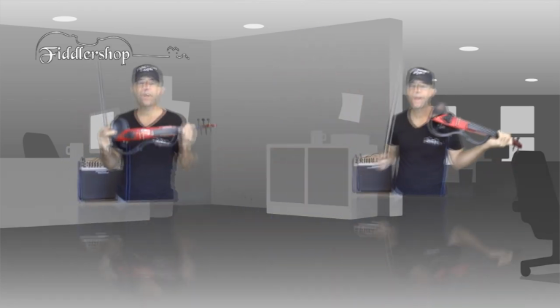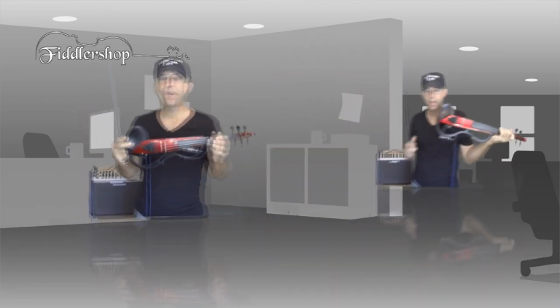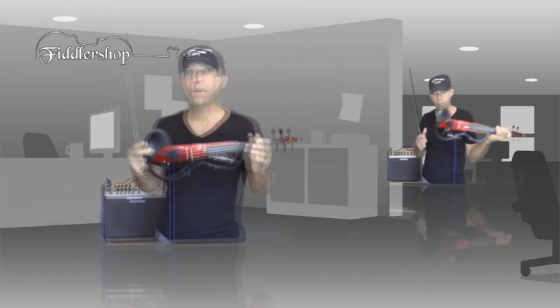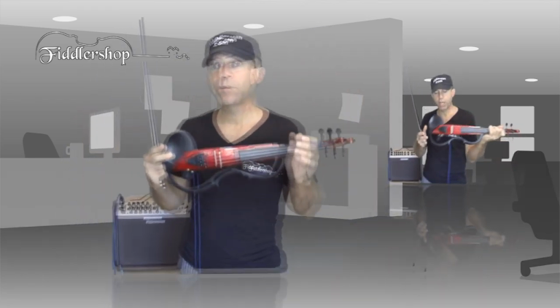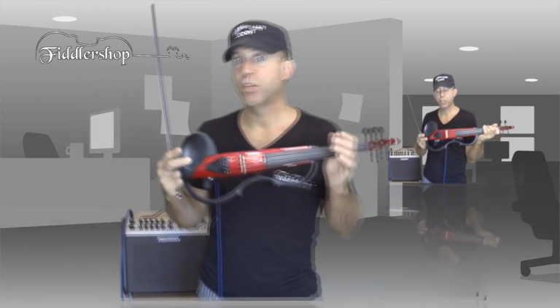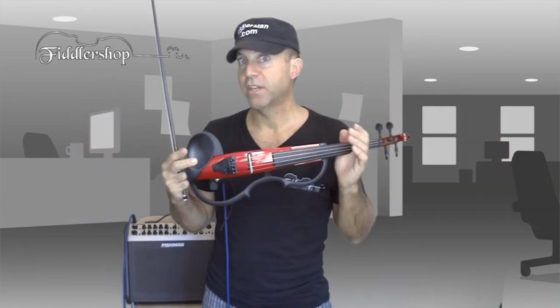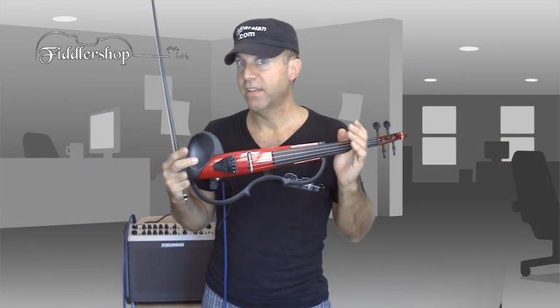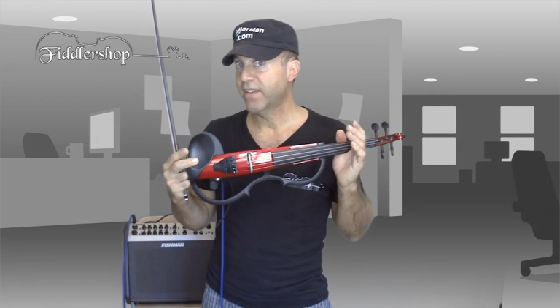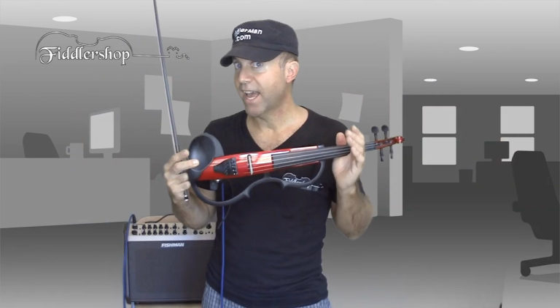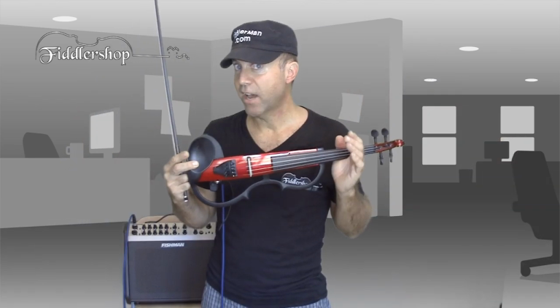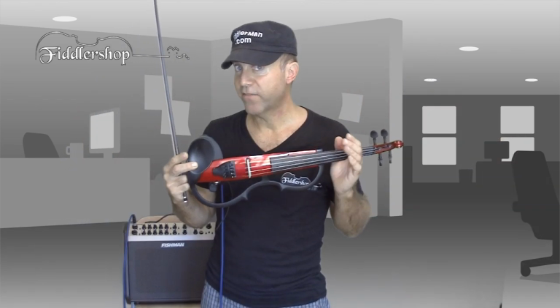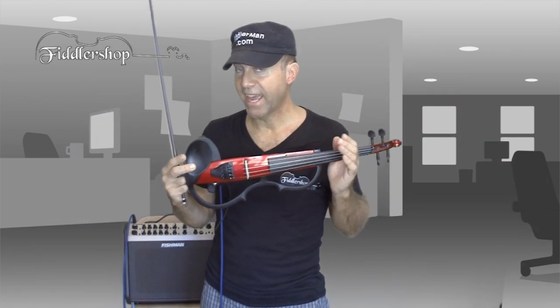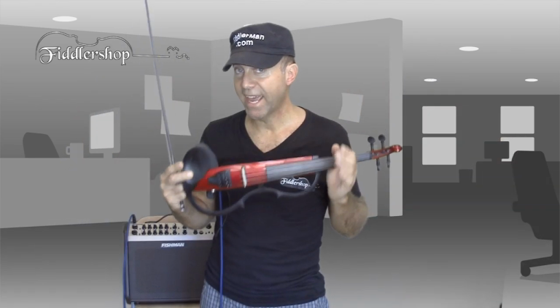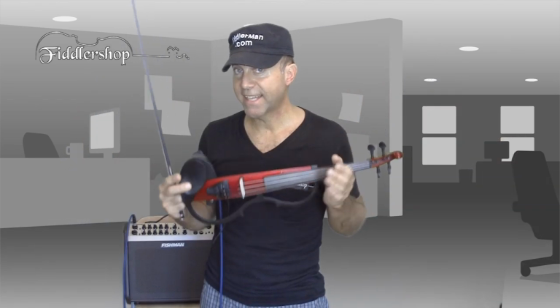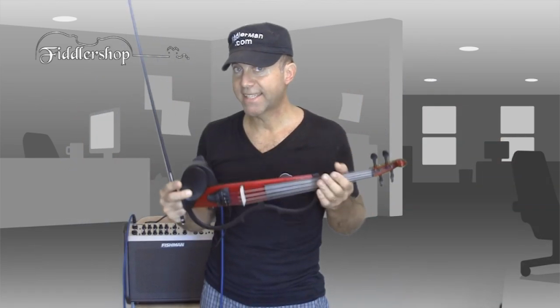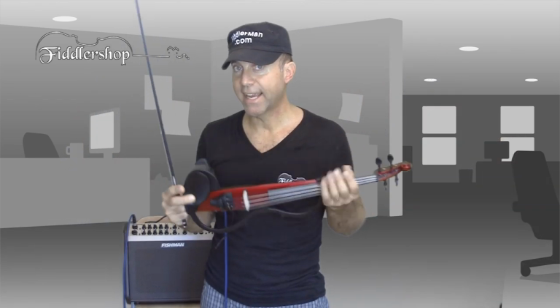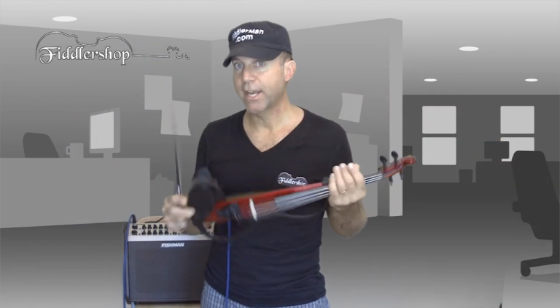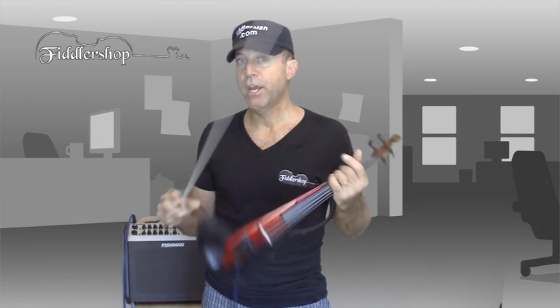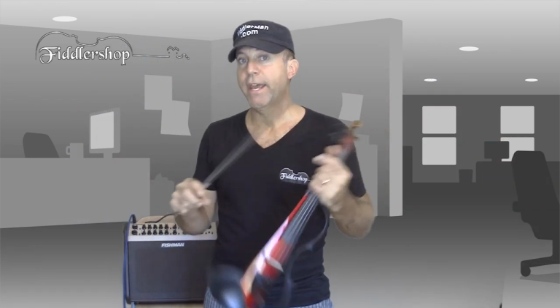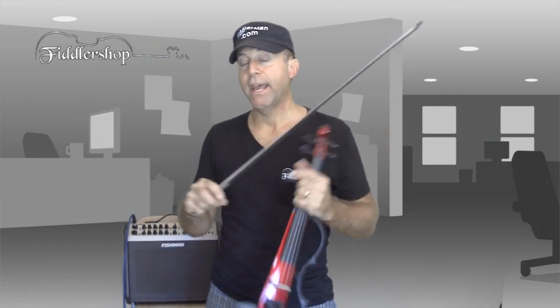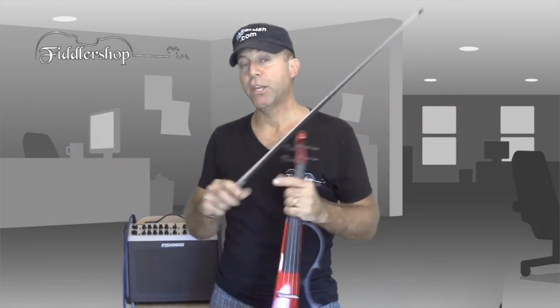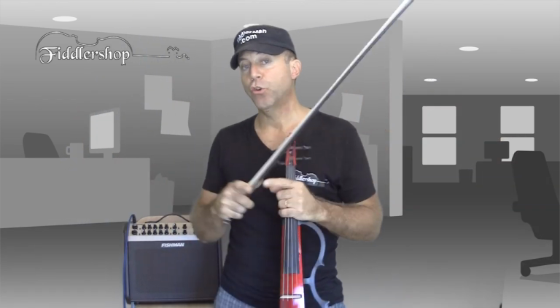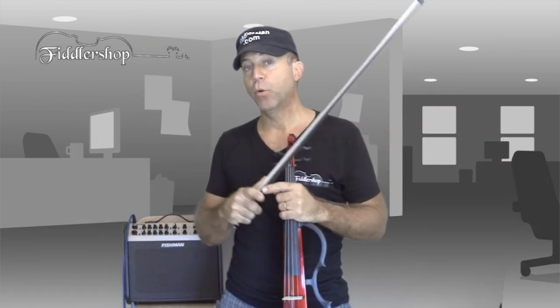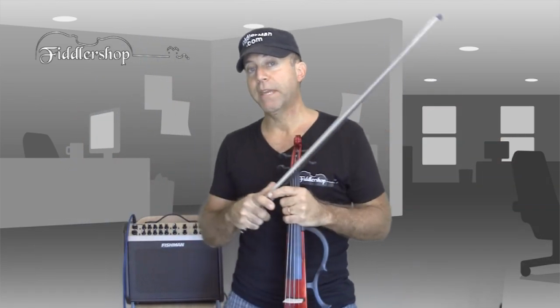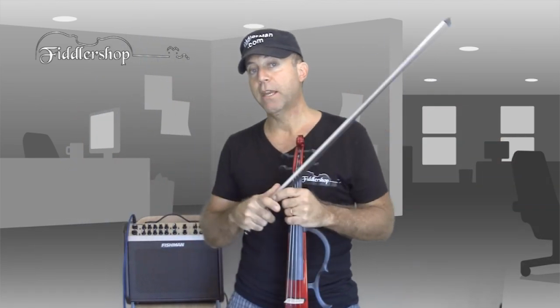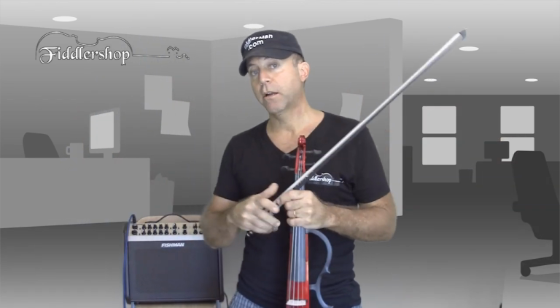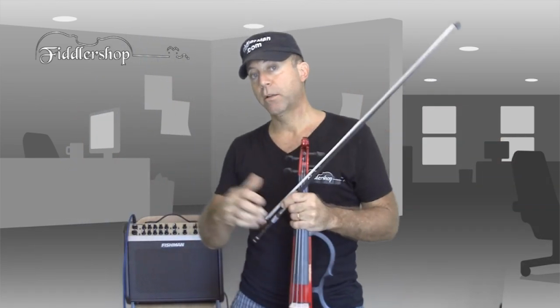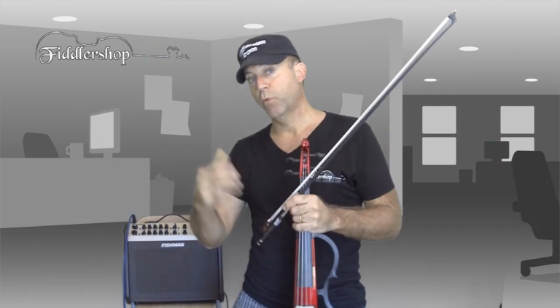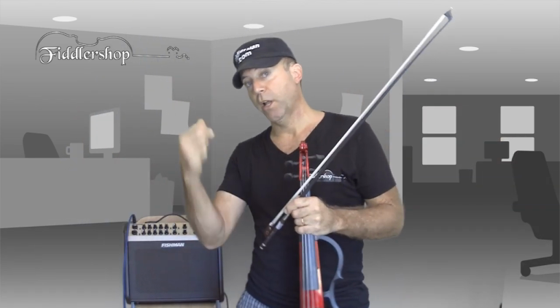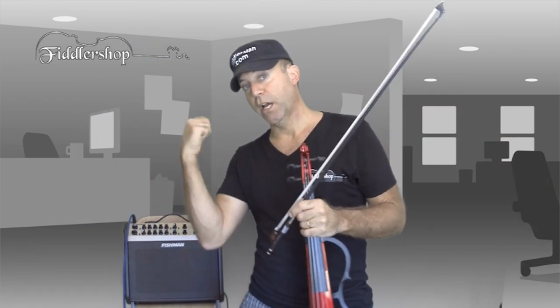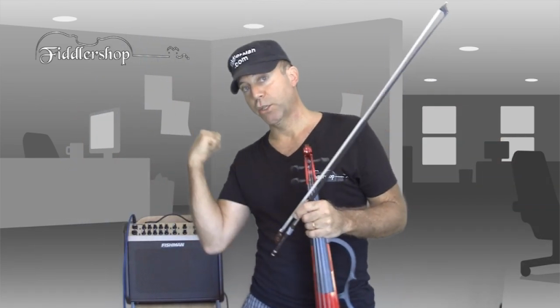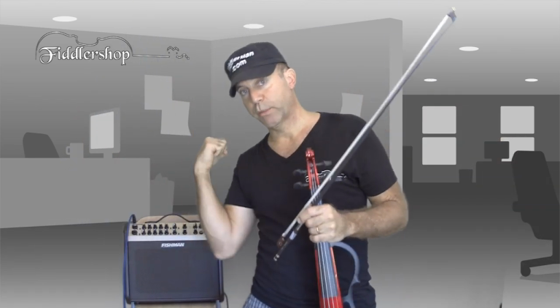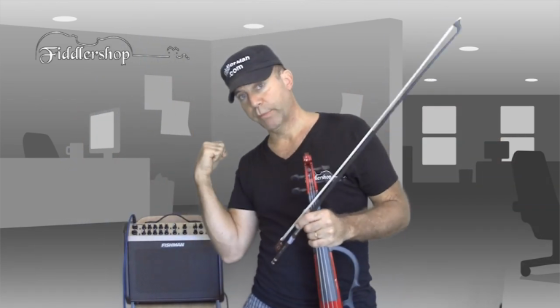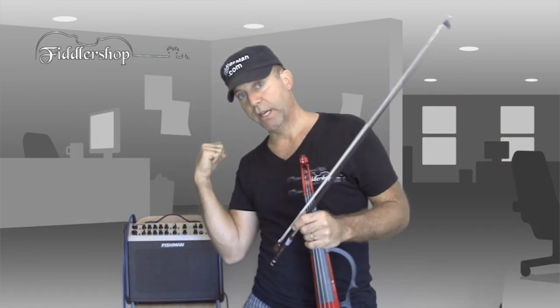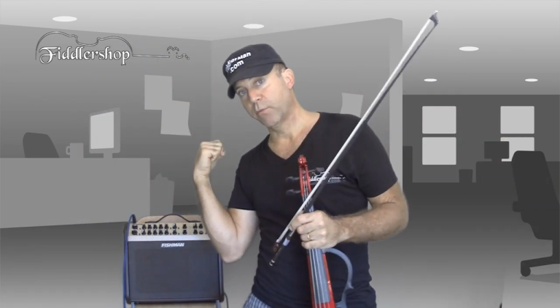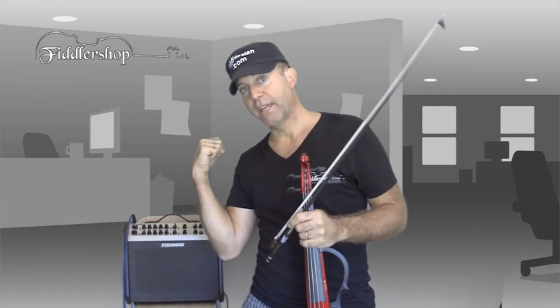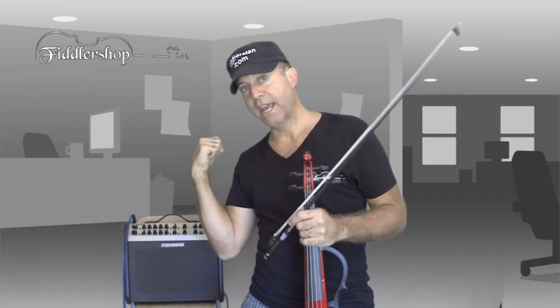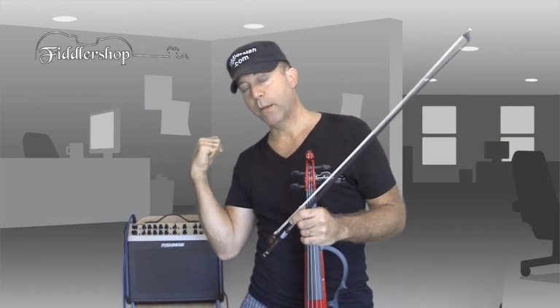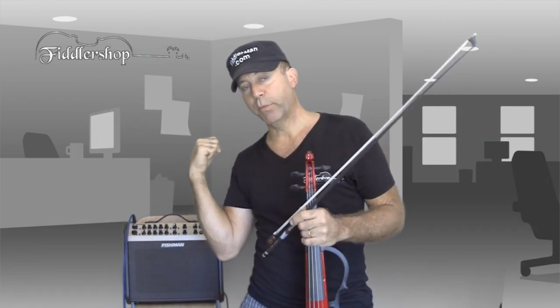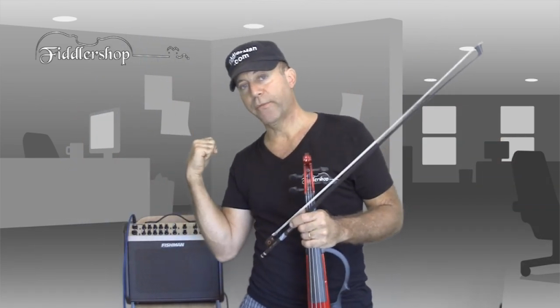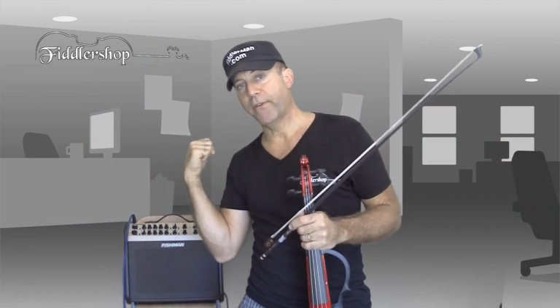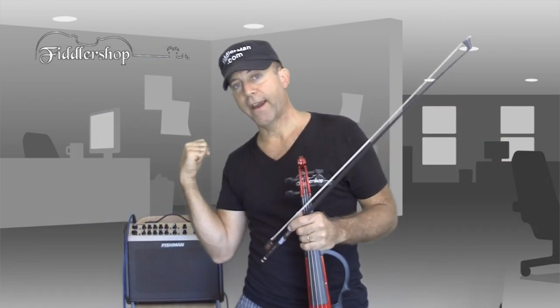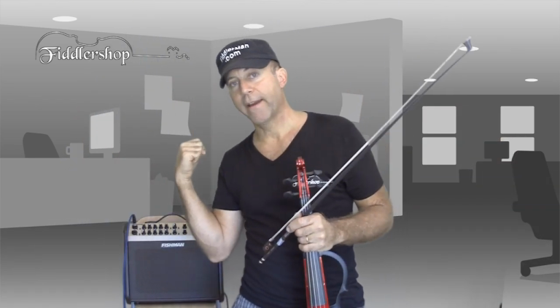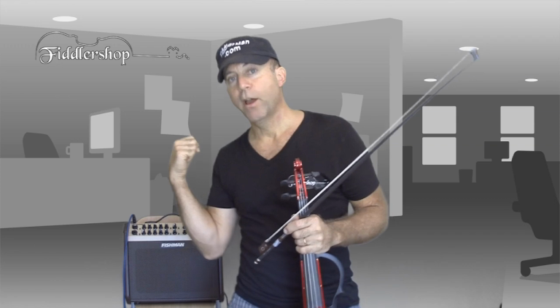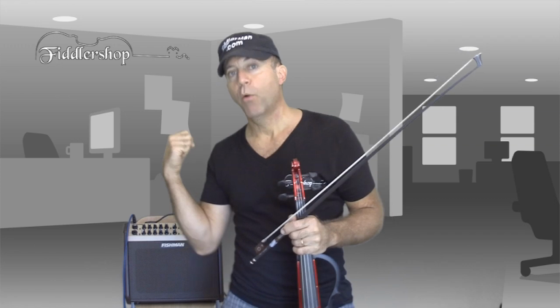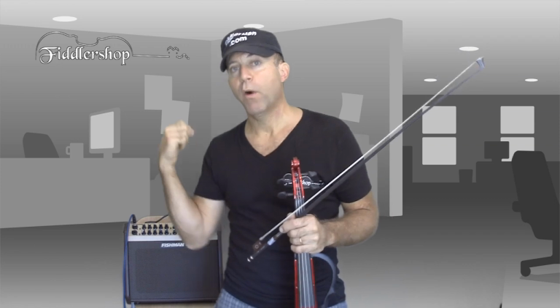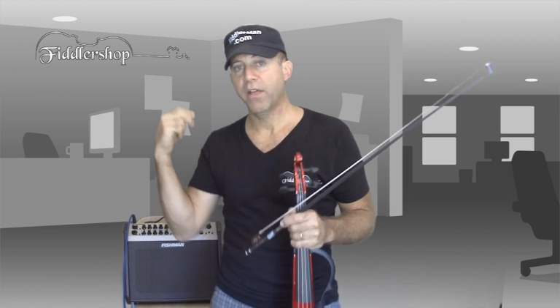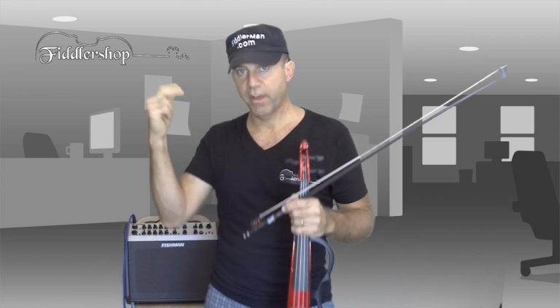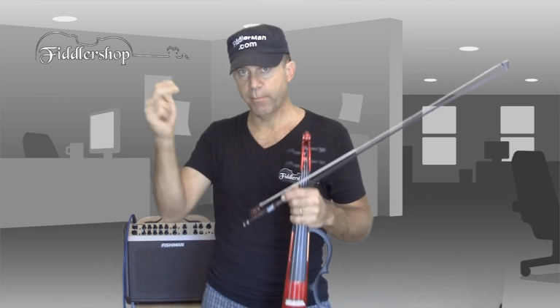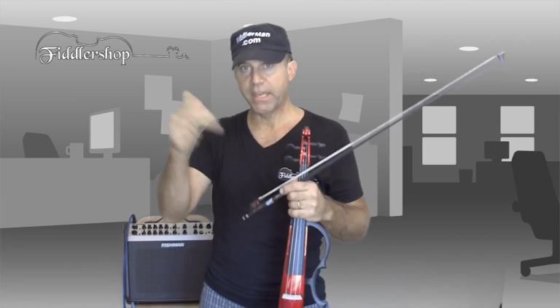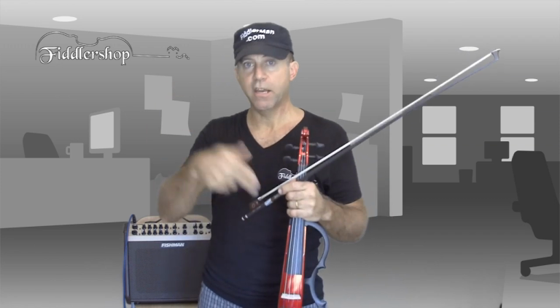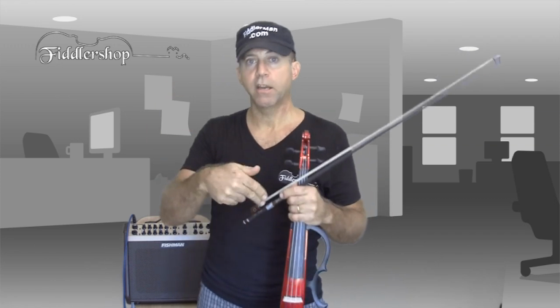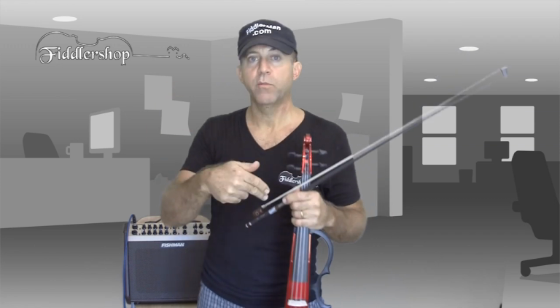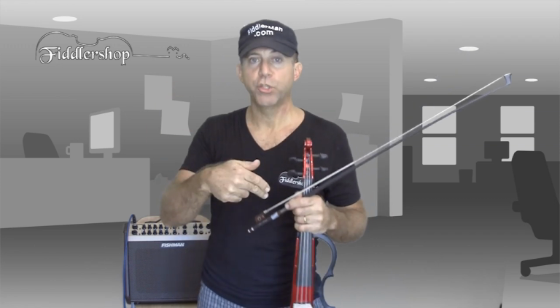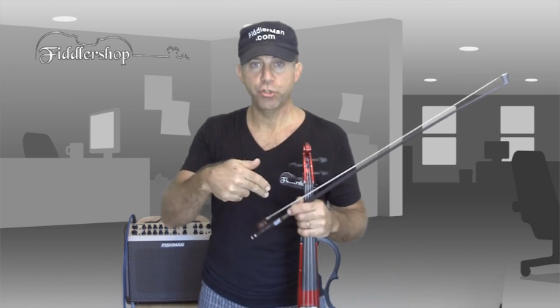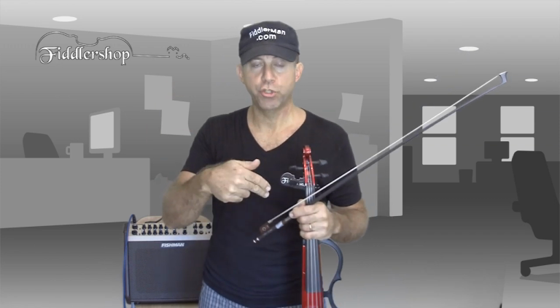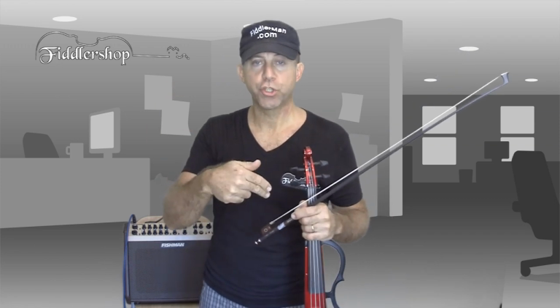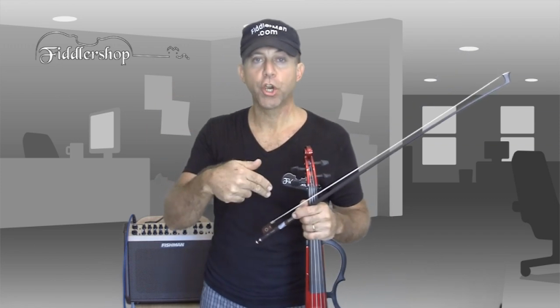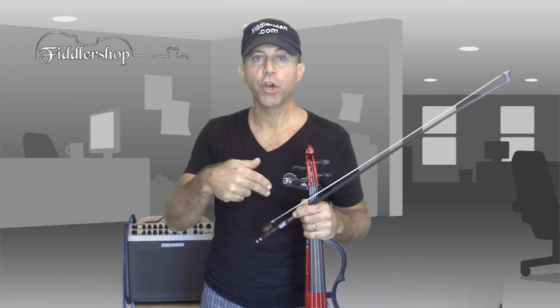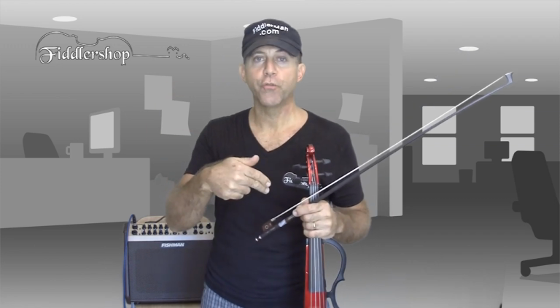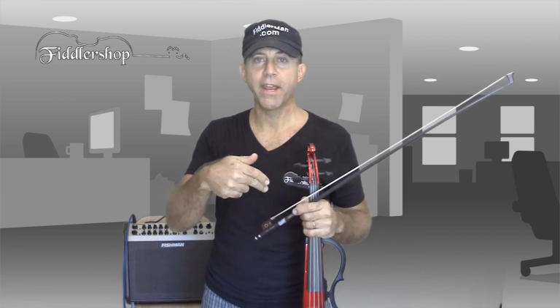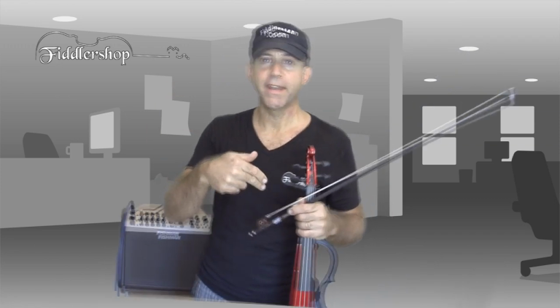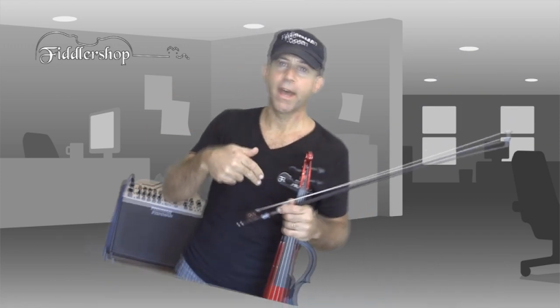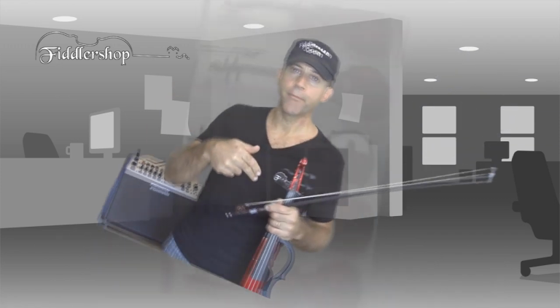Anyway, you can even use the headset and you'll be hearing what I just played with the amplifier, while they'll be hearing what you just heard right now.